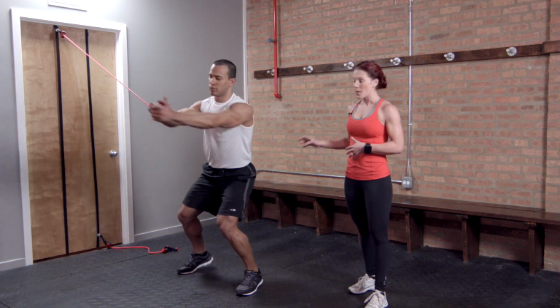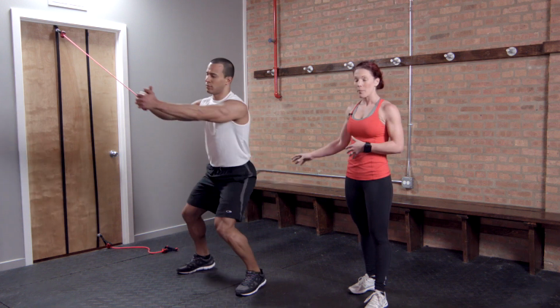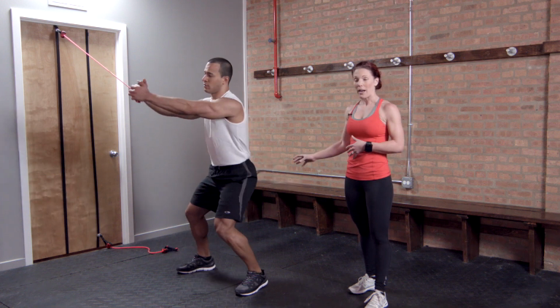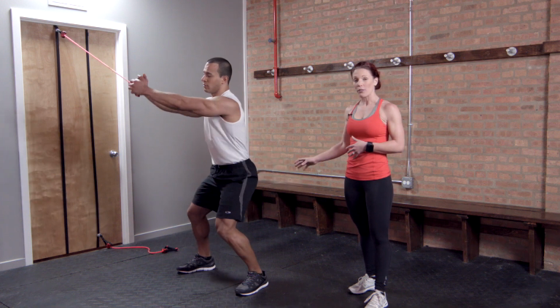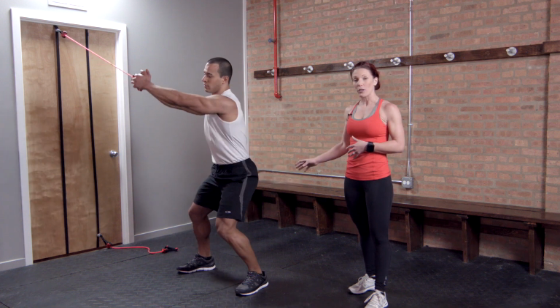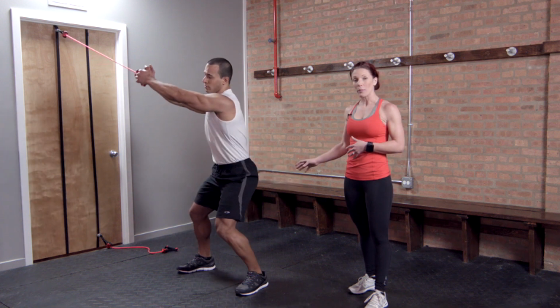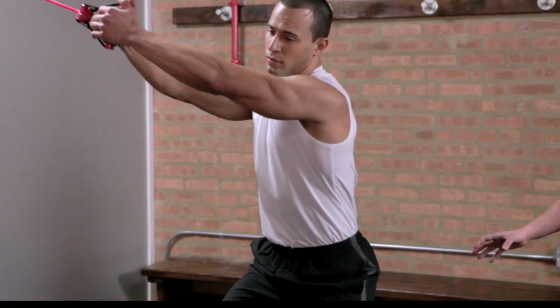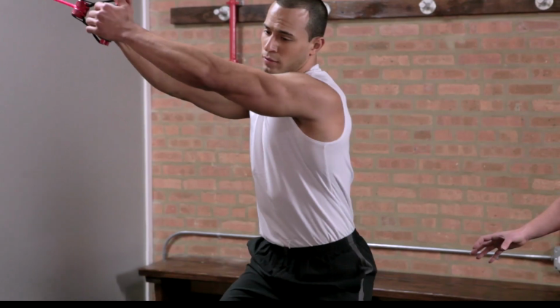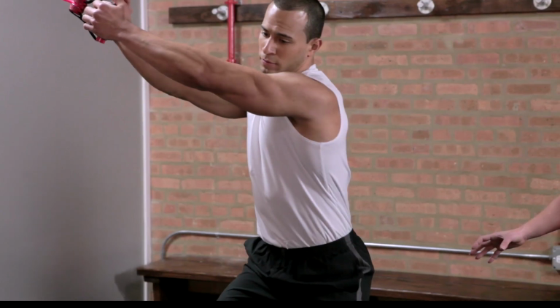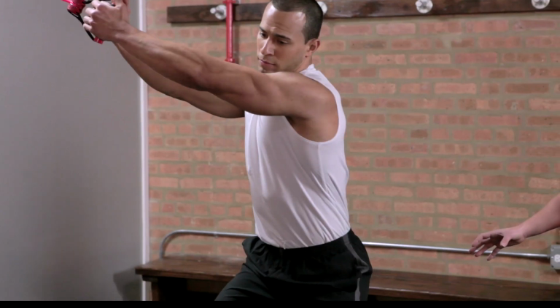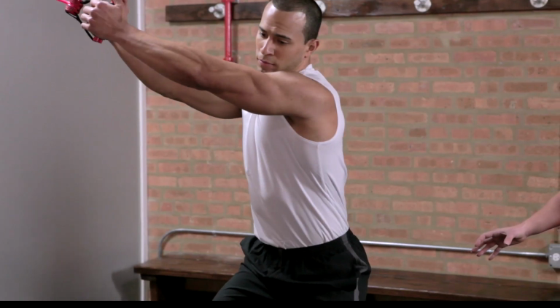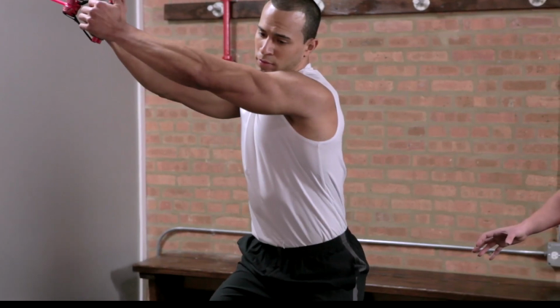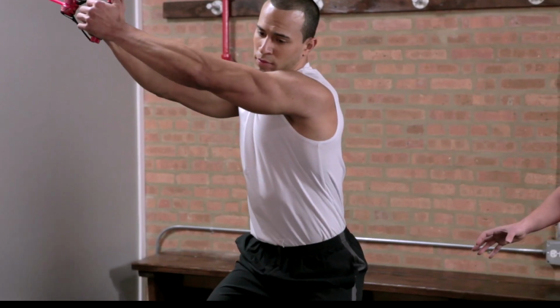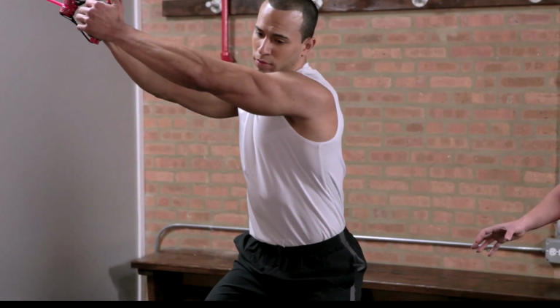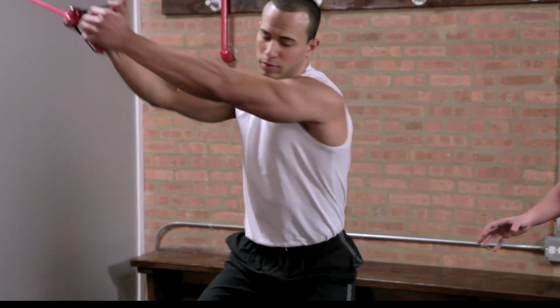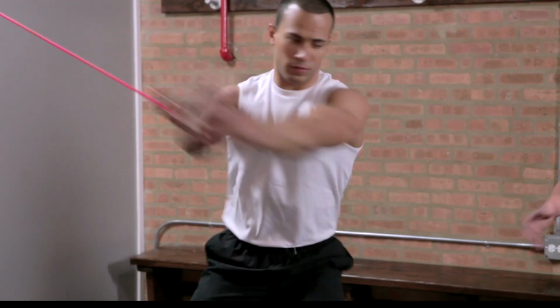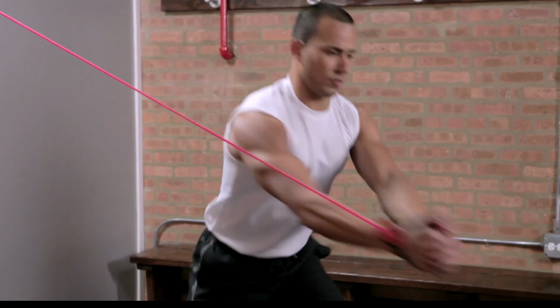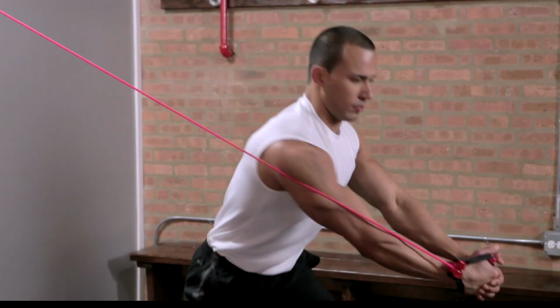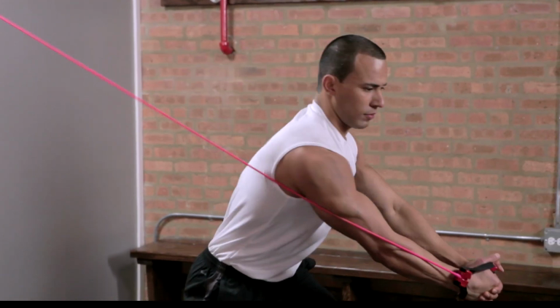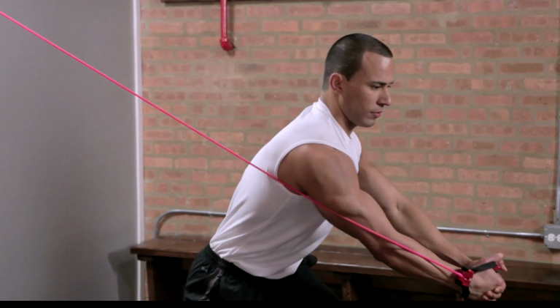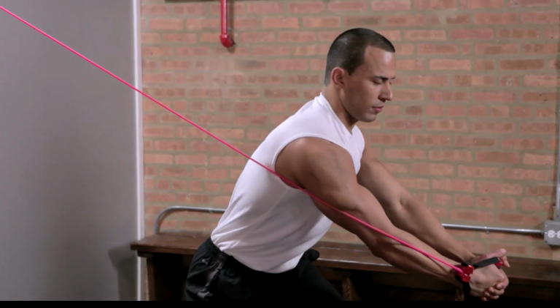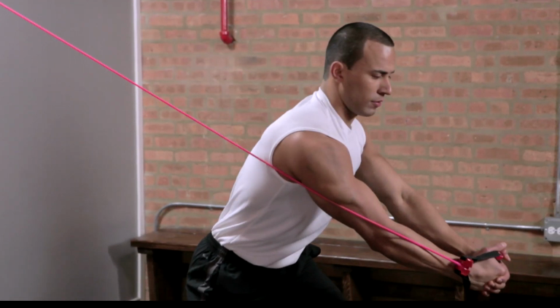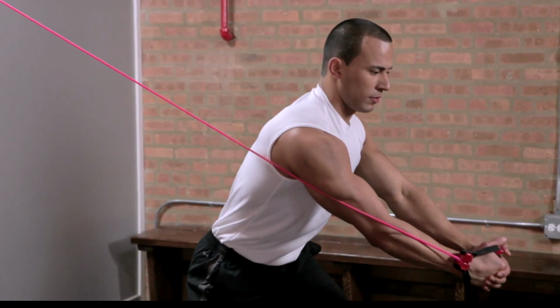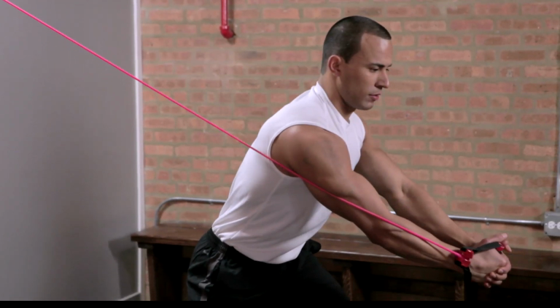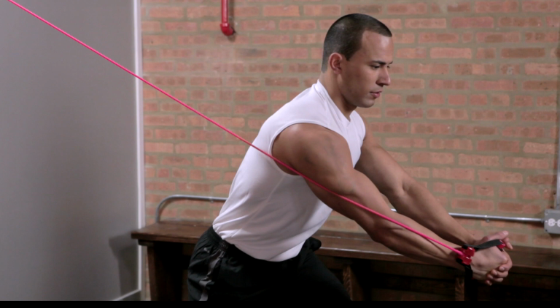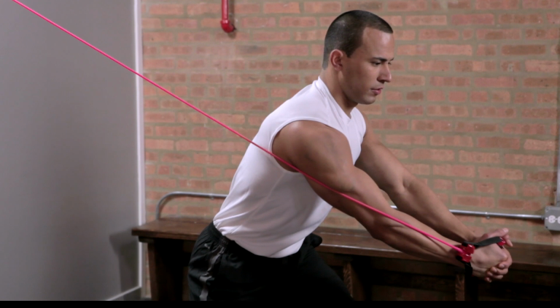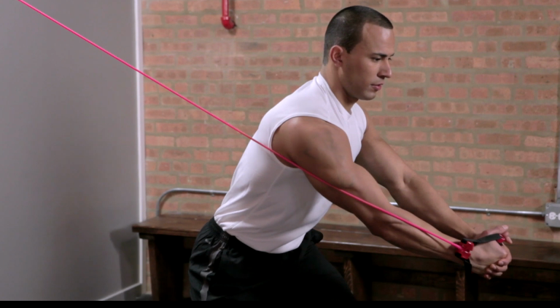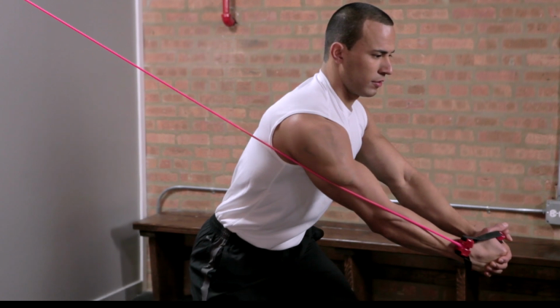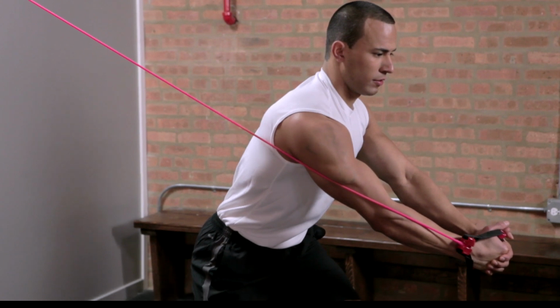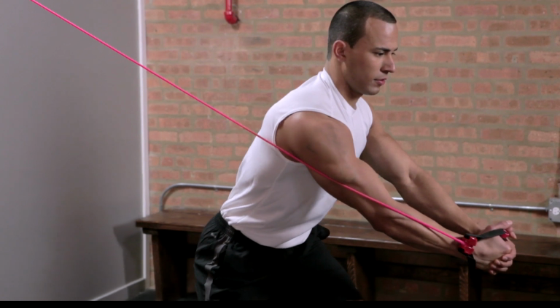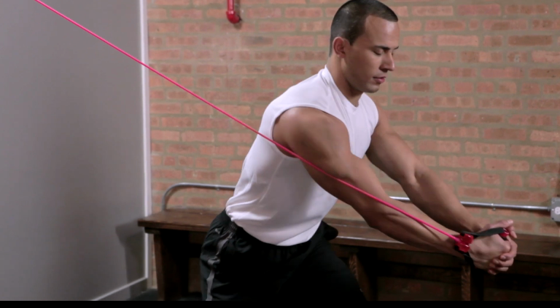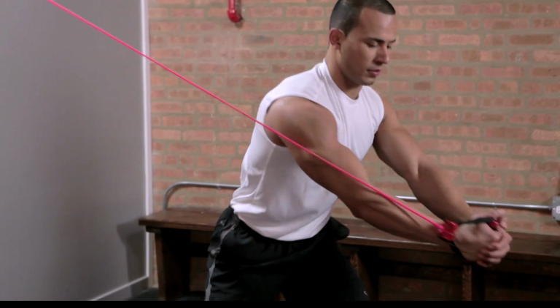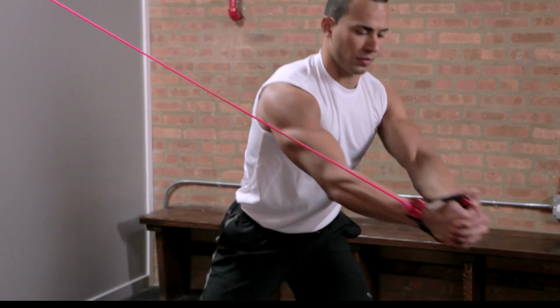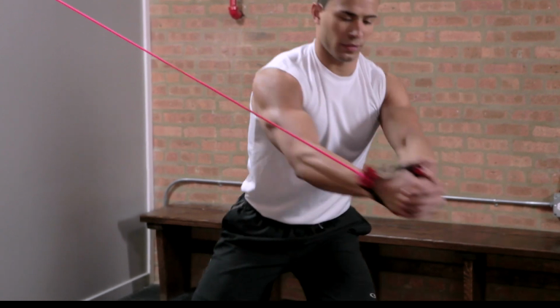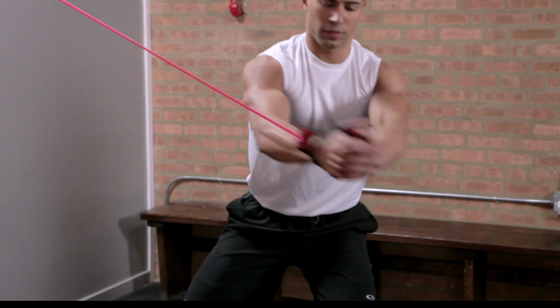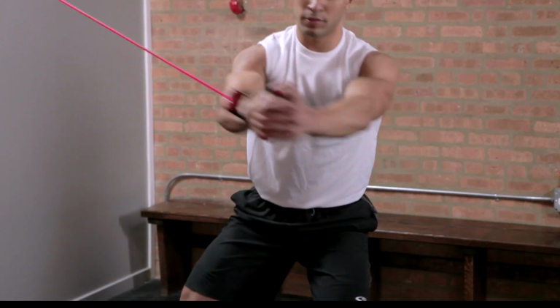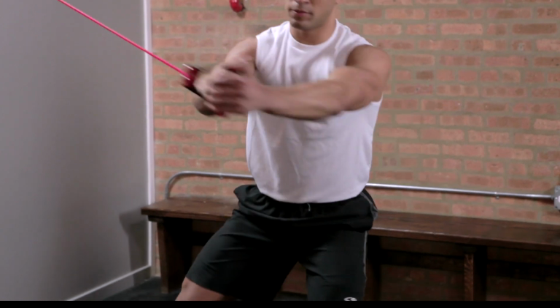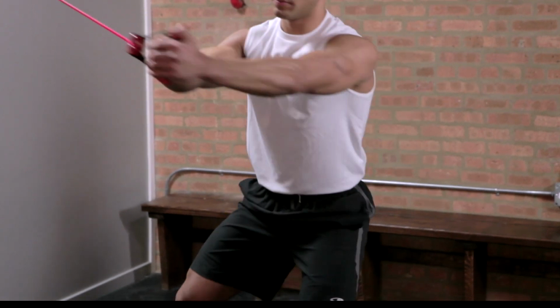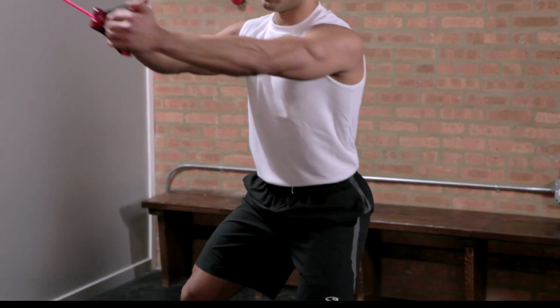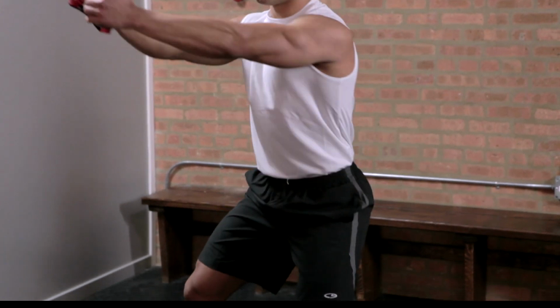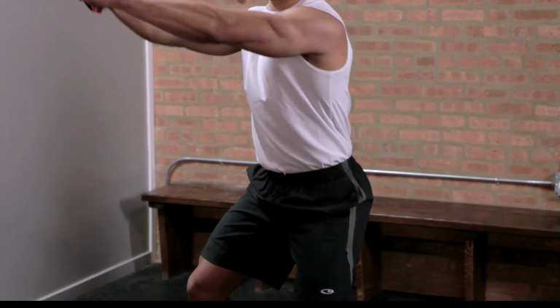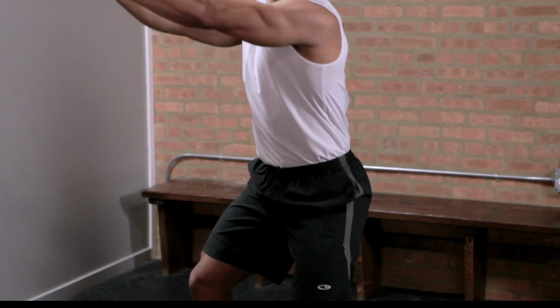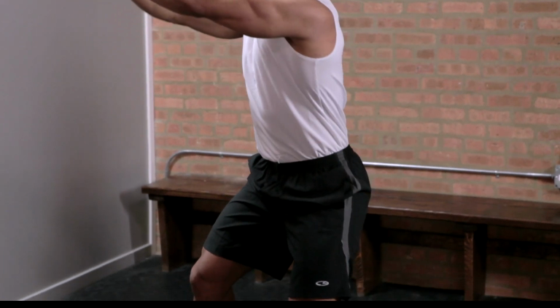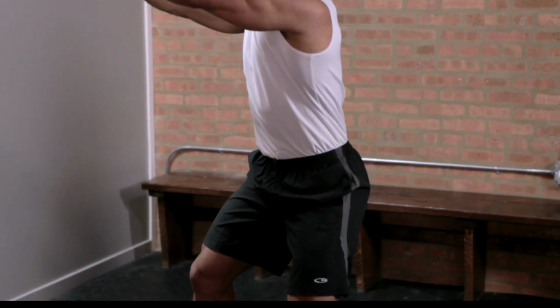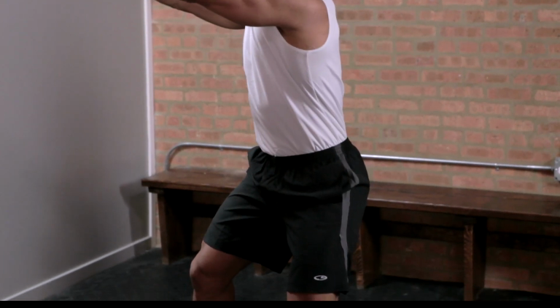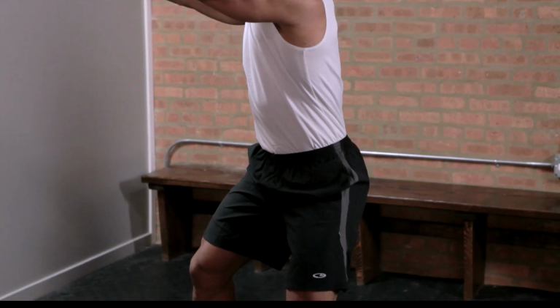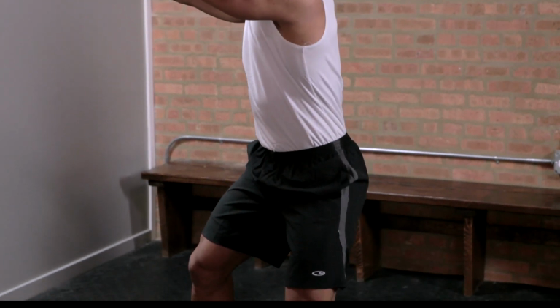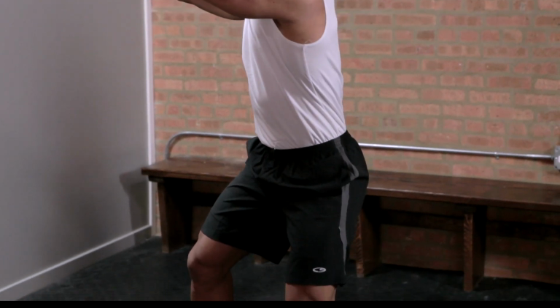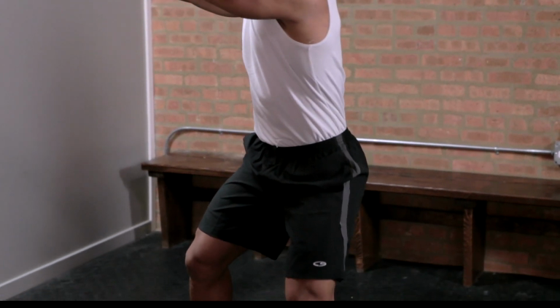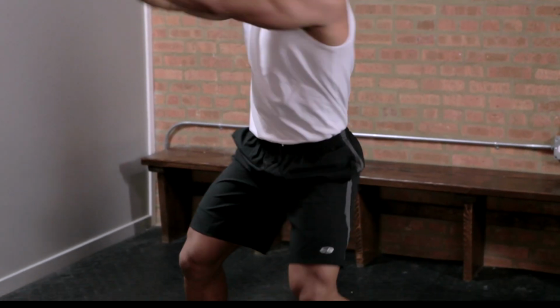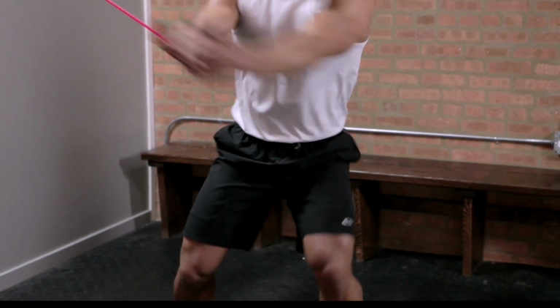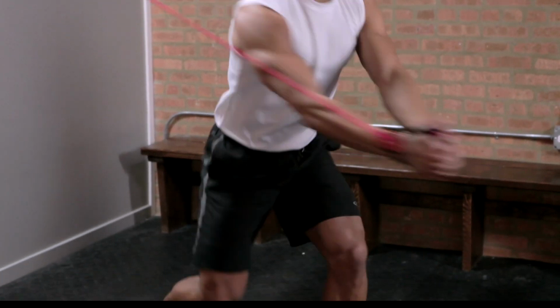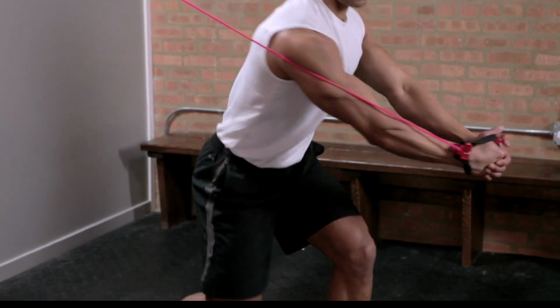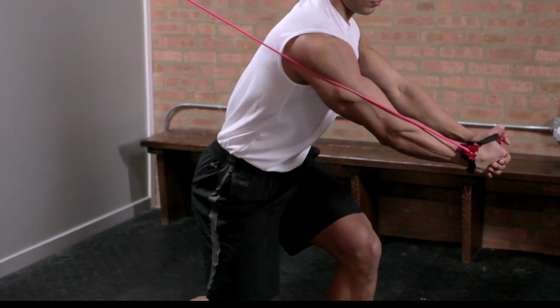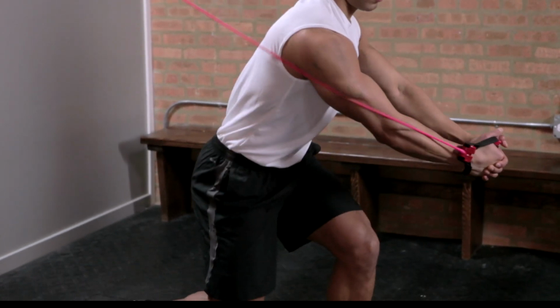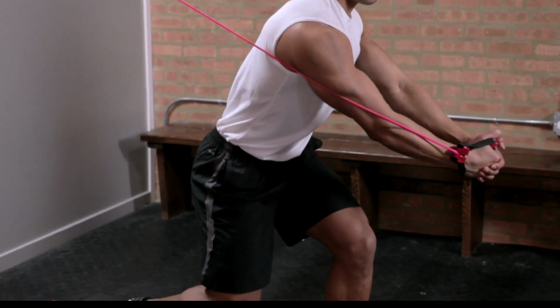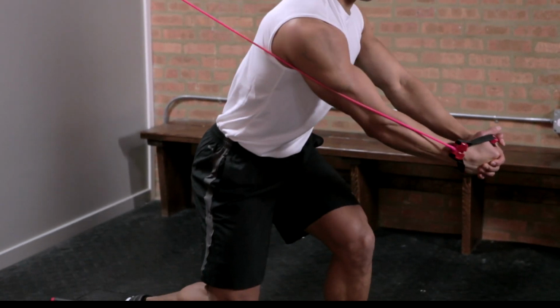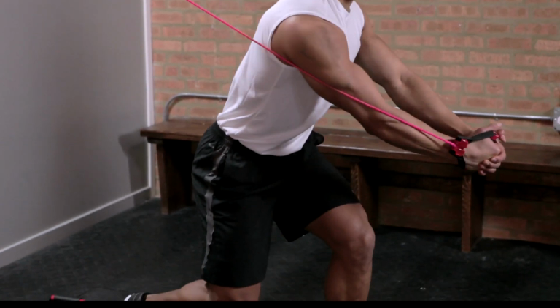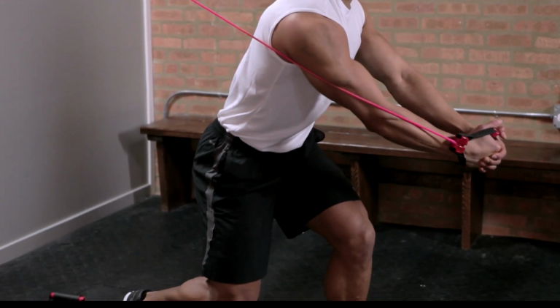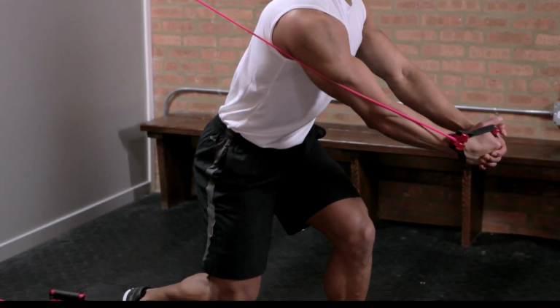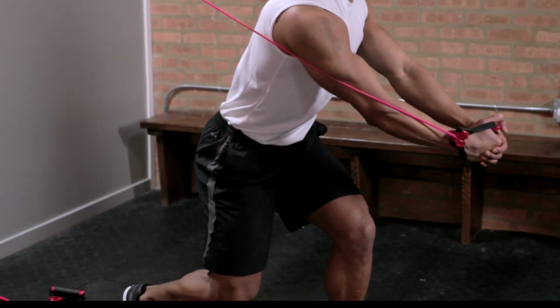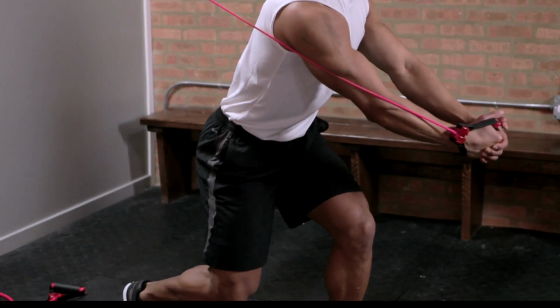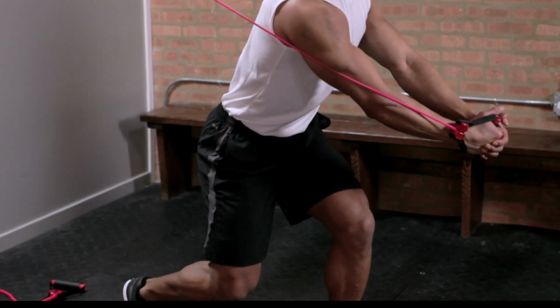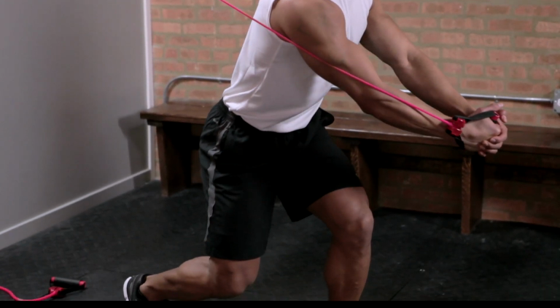Back foot pivots, knee is soft, releasing that heel, as he comes across the body. Make sure that you breathe throughout the movement.